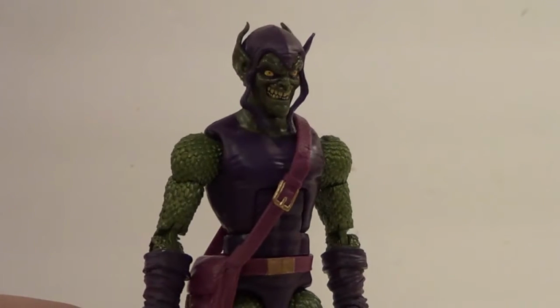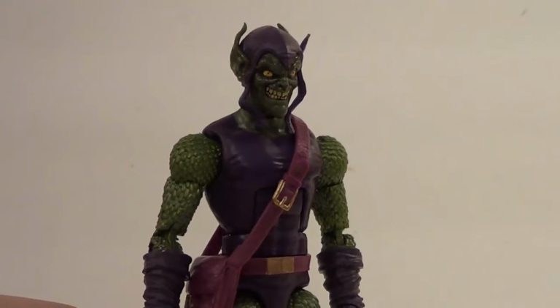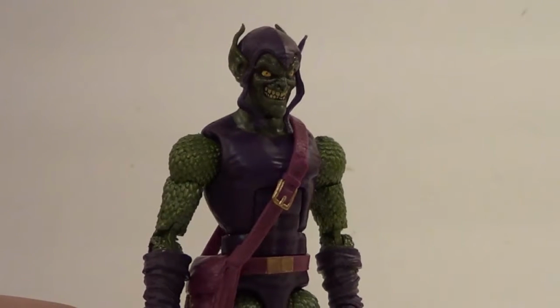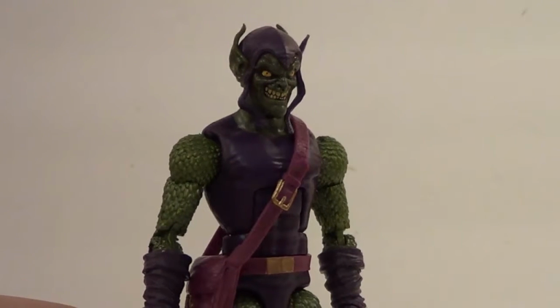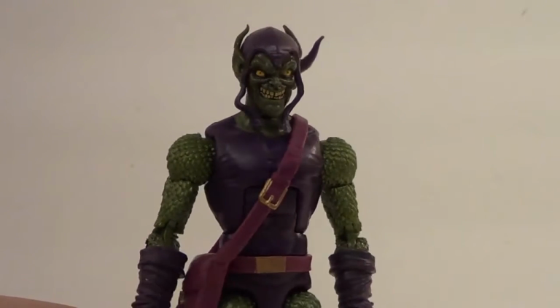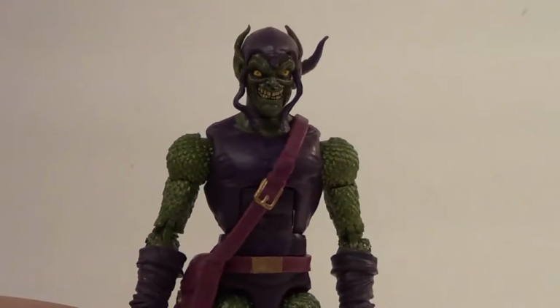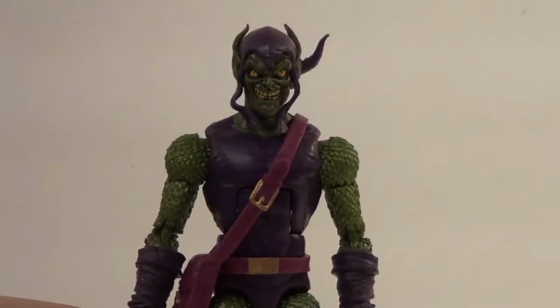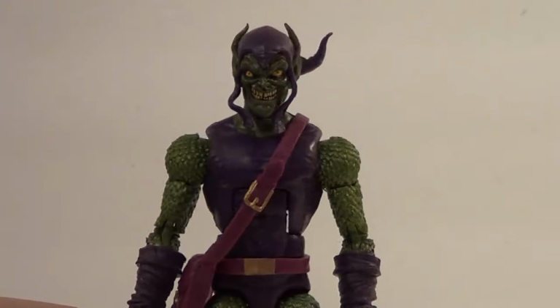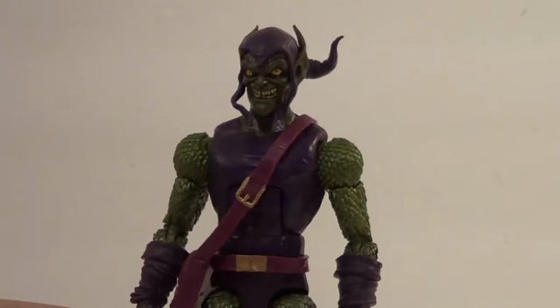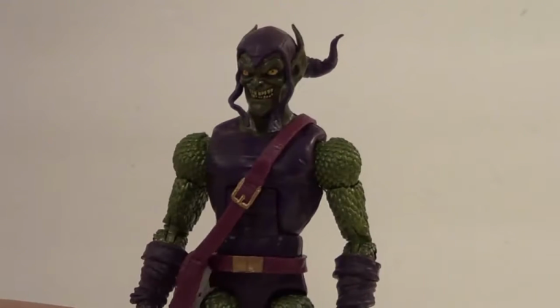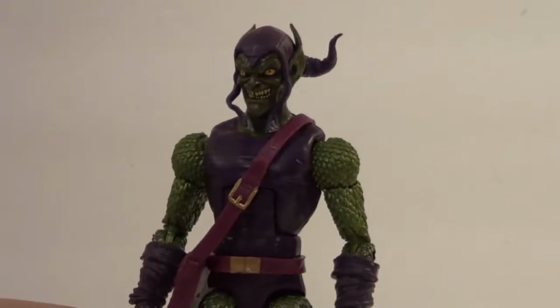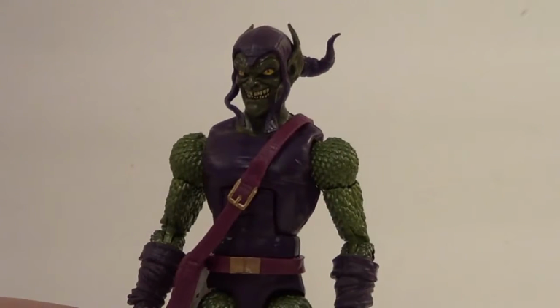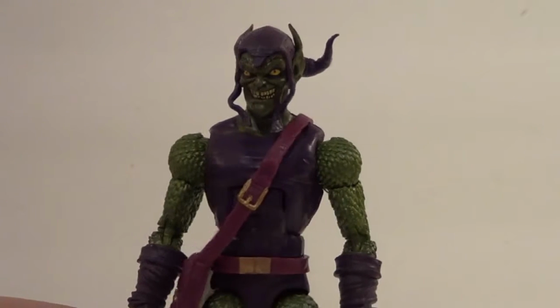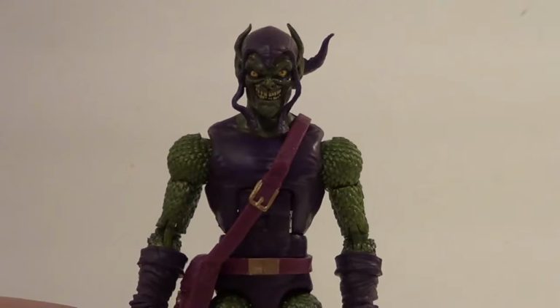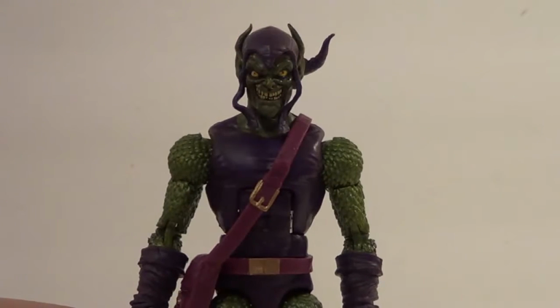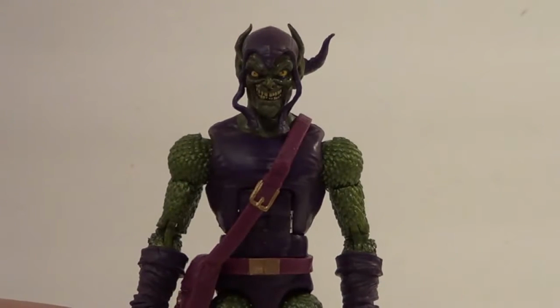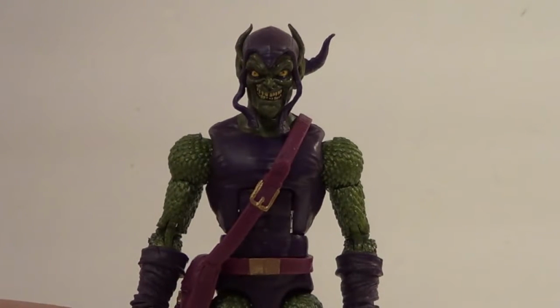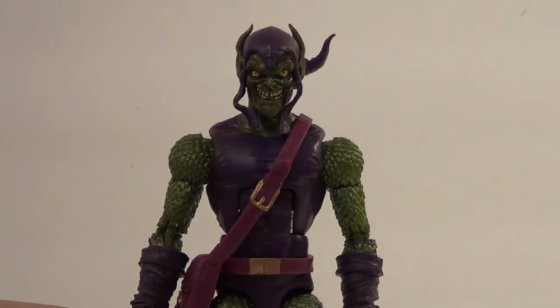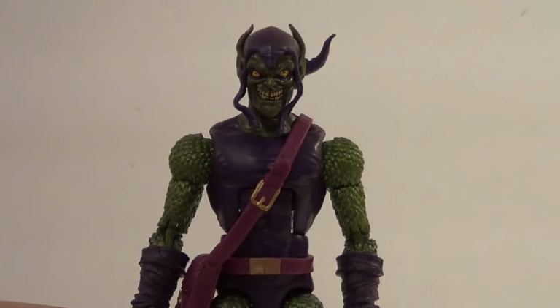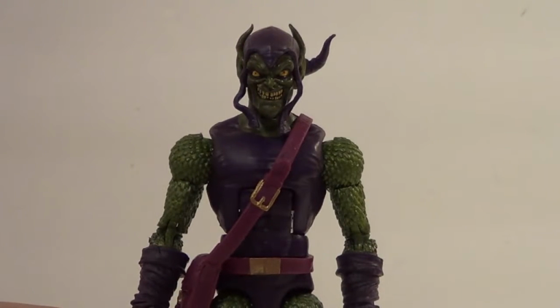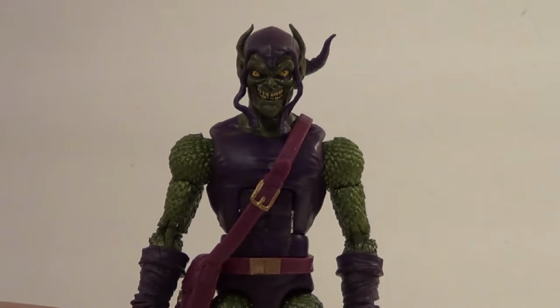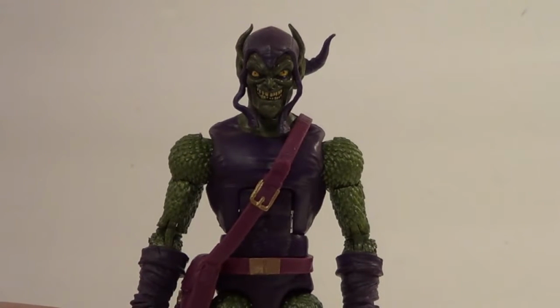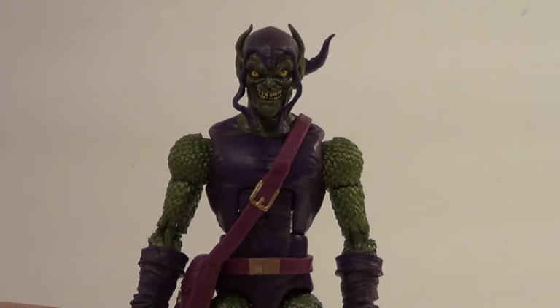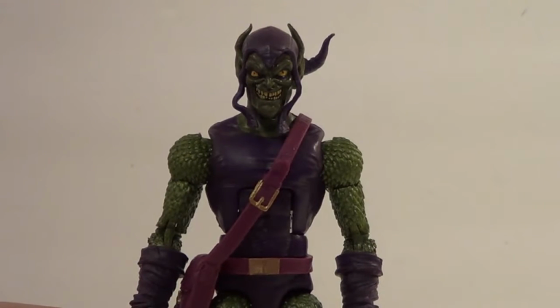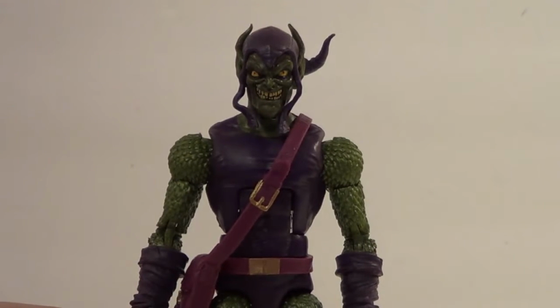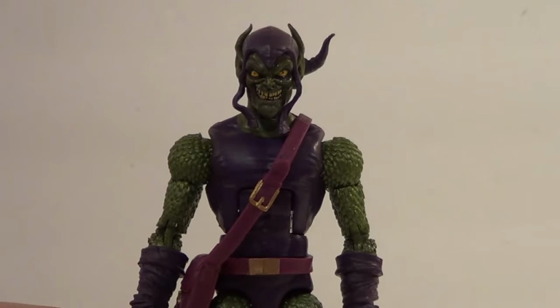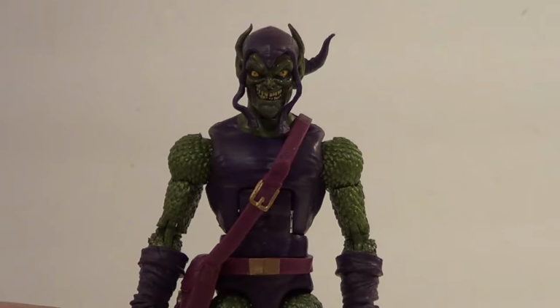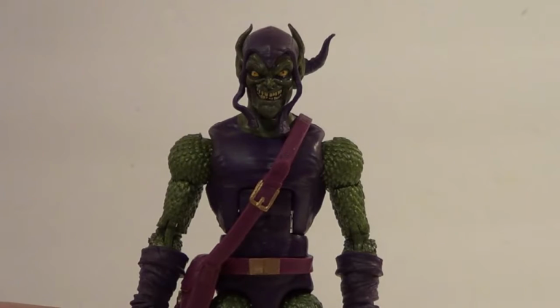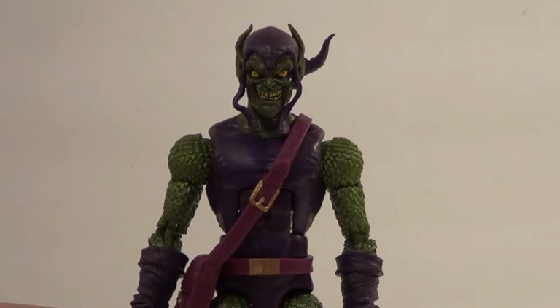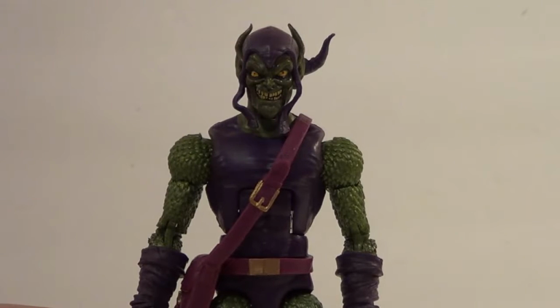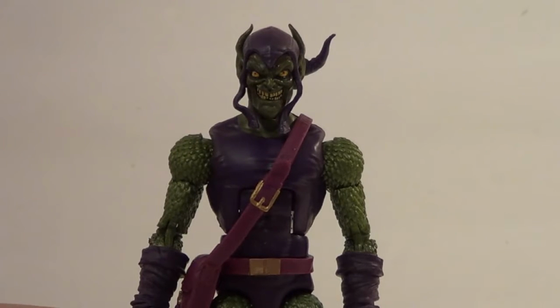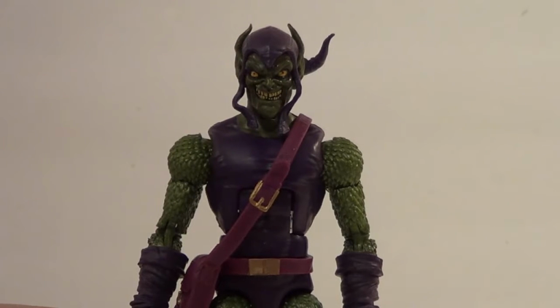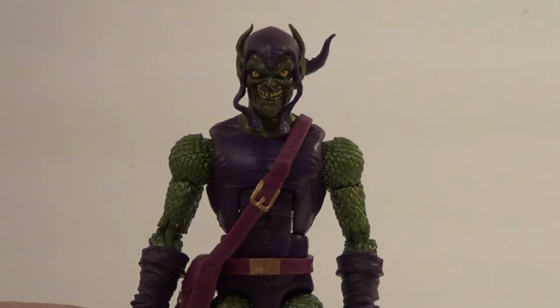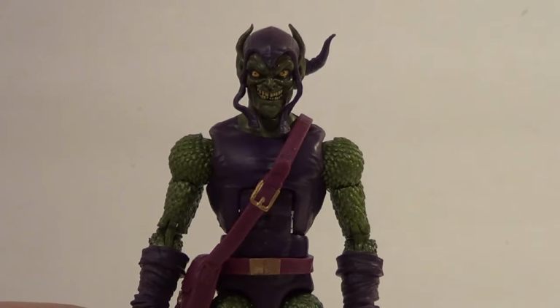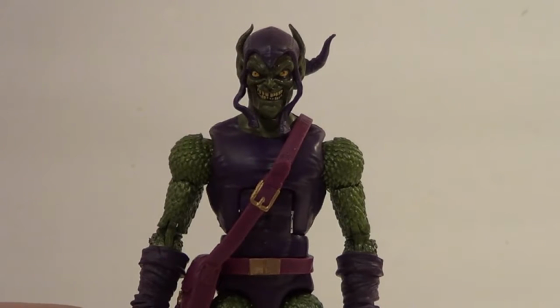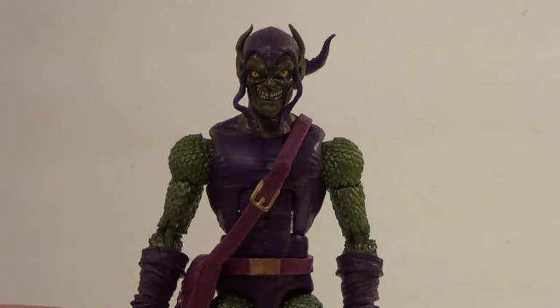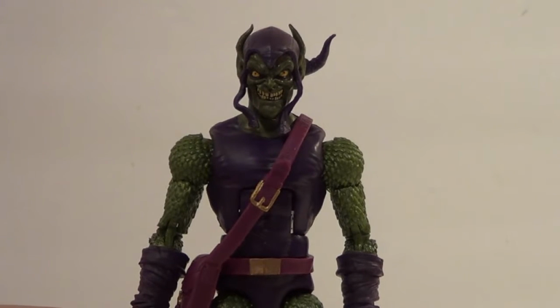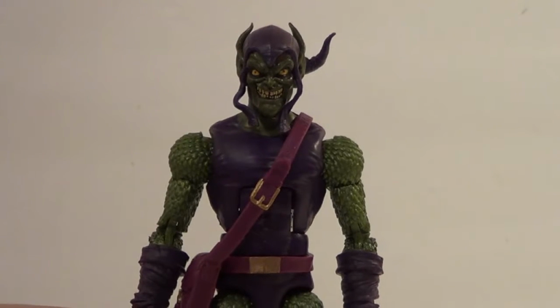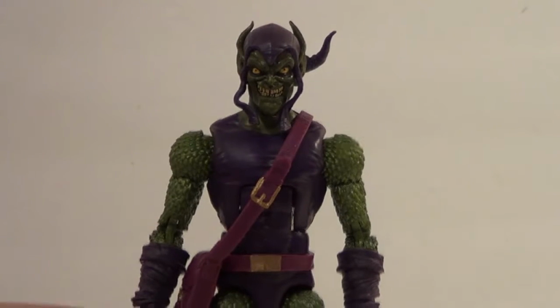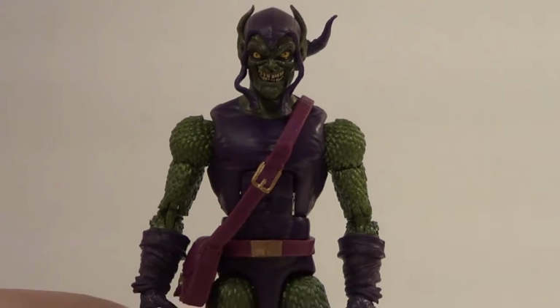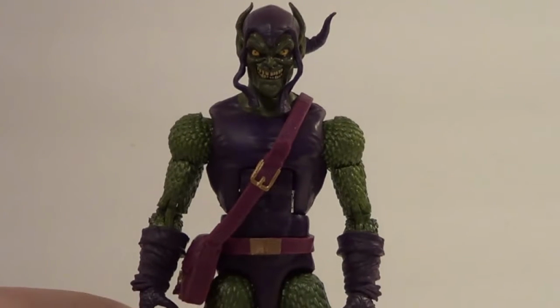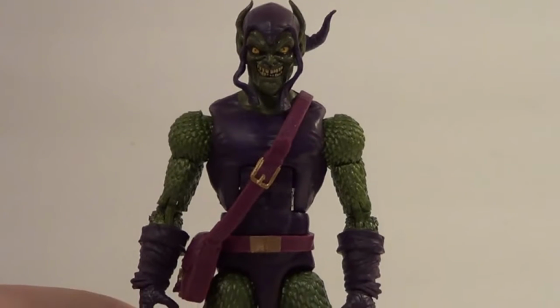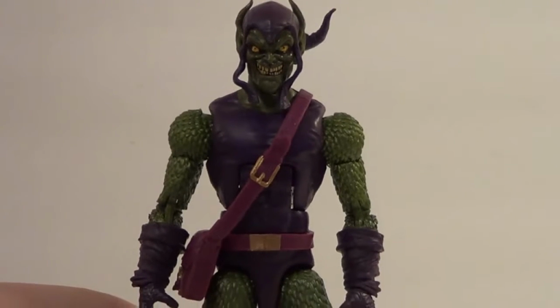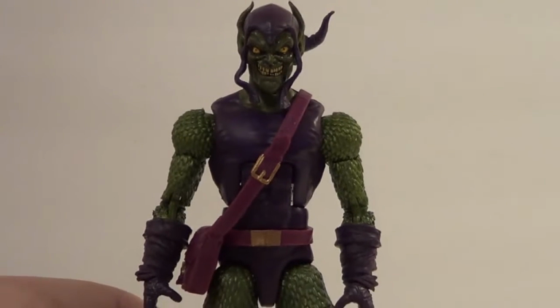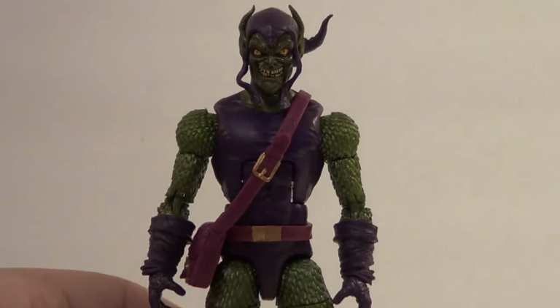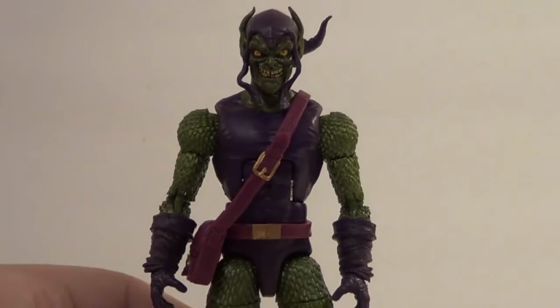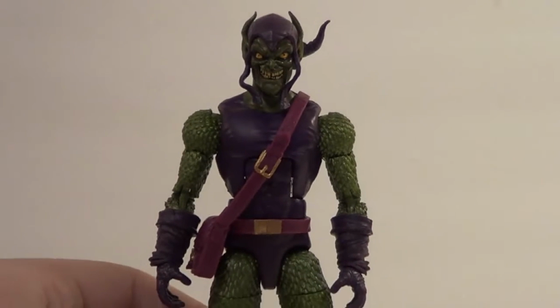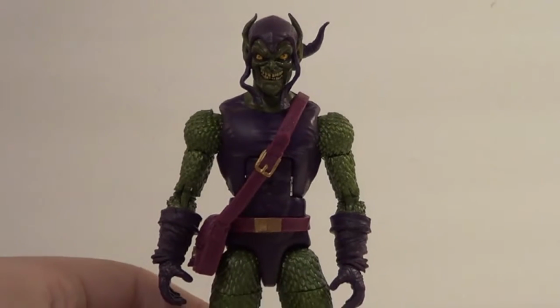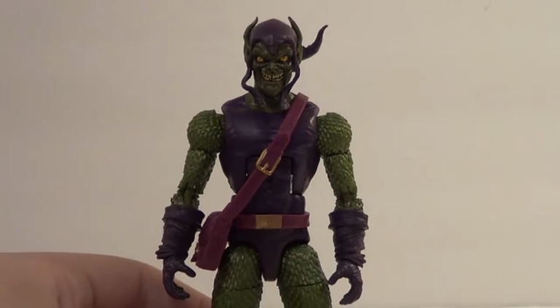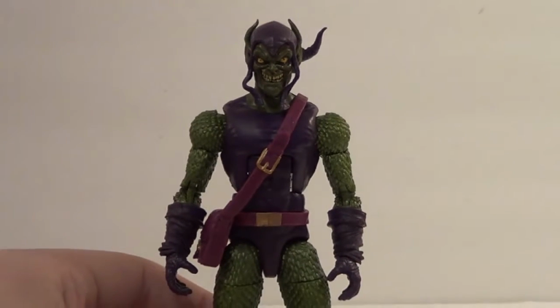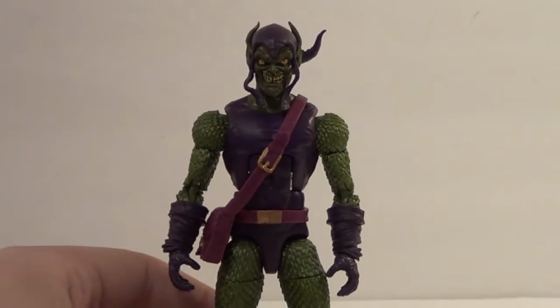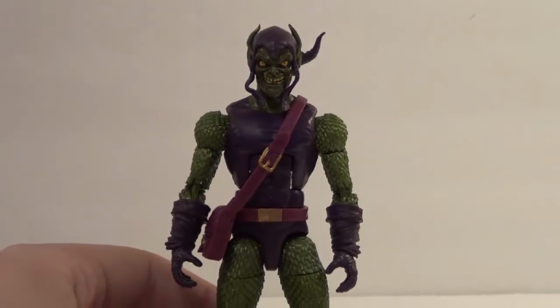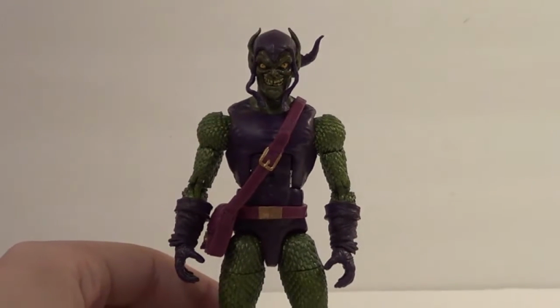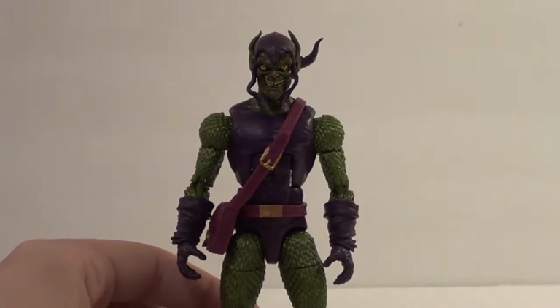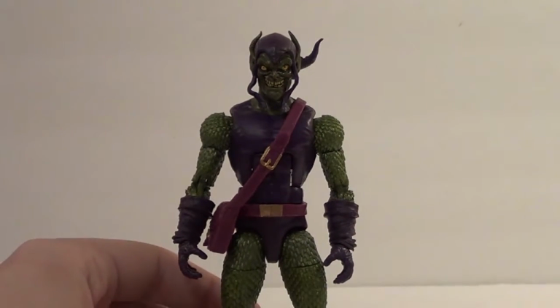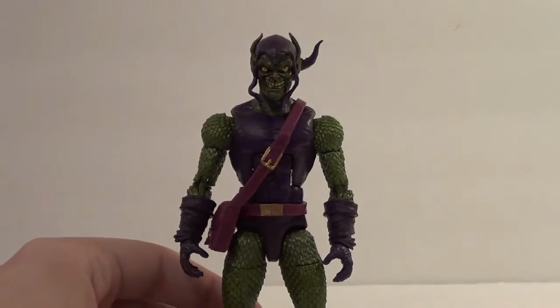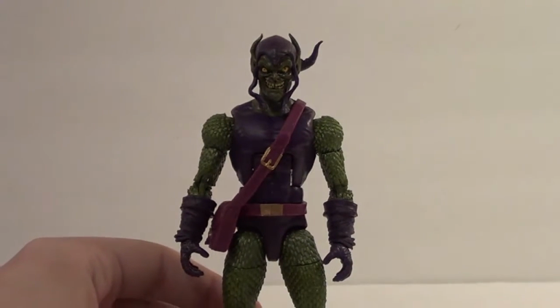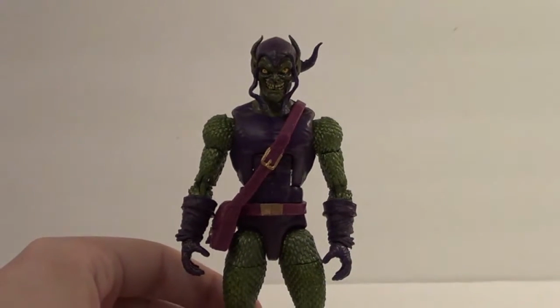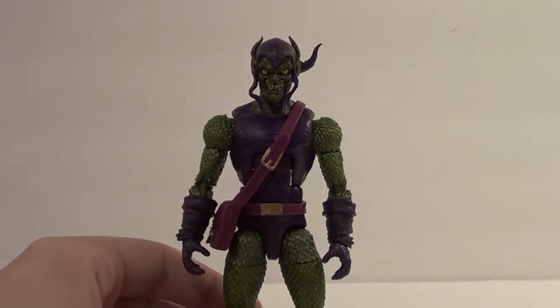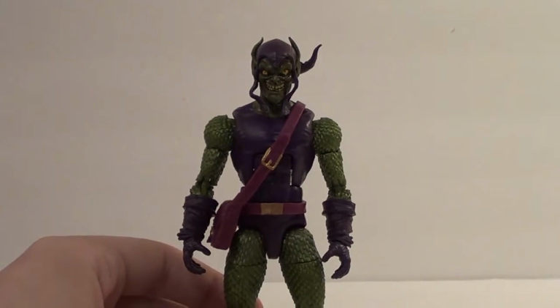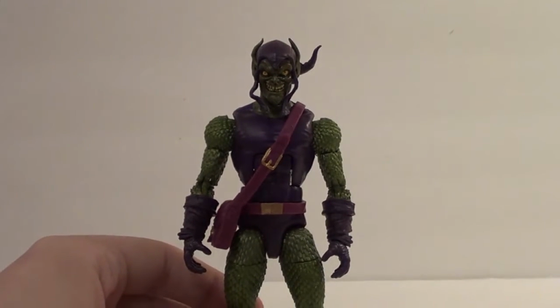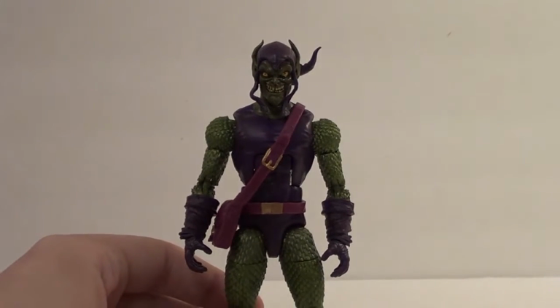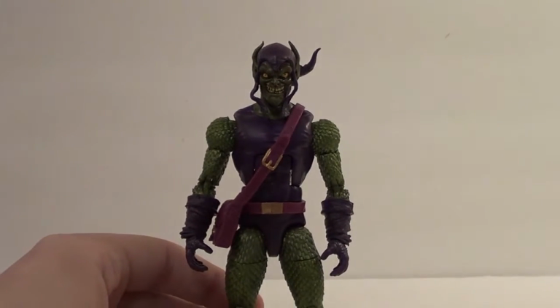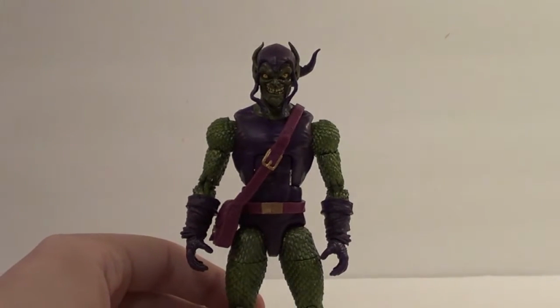Green Goblin has a new head sculpt and all kinds of cool new stuff — green and purple, classic Green Goblin look.